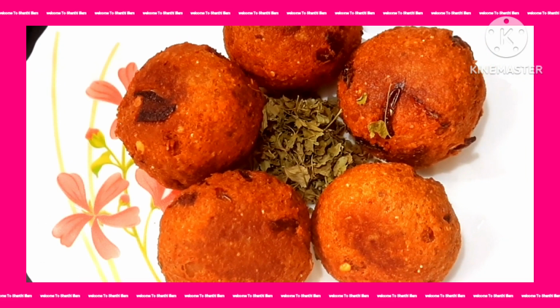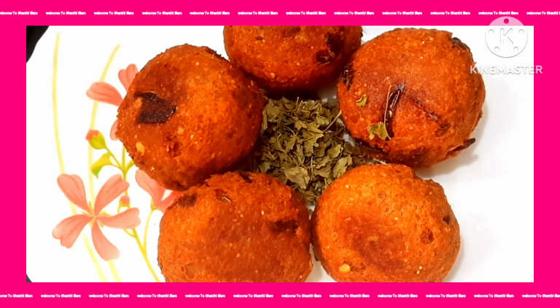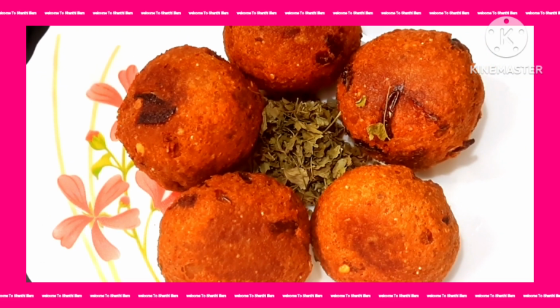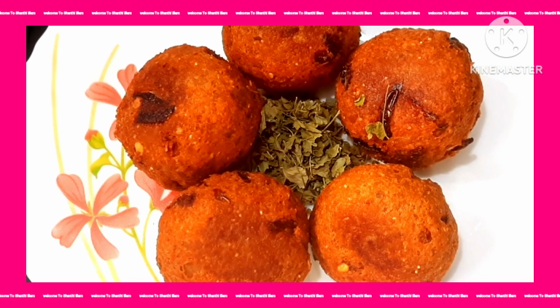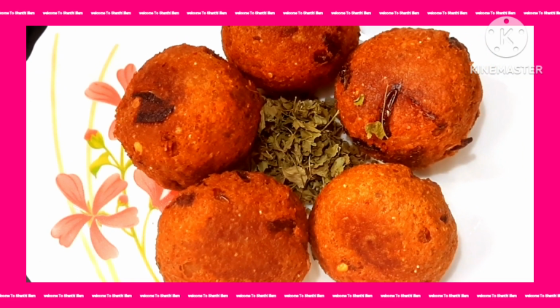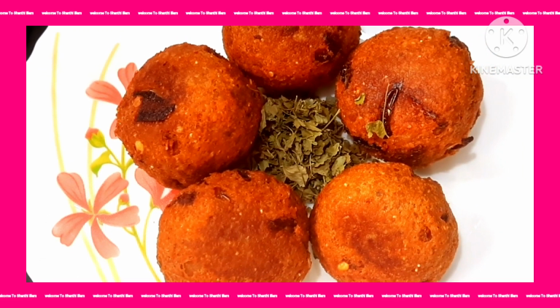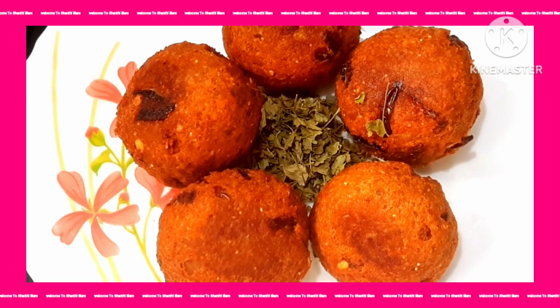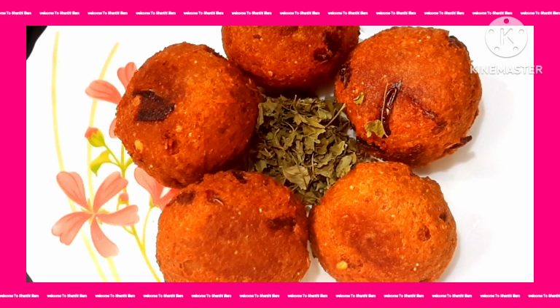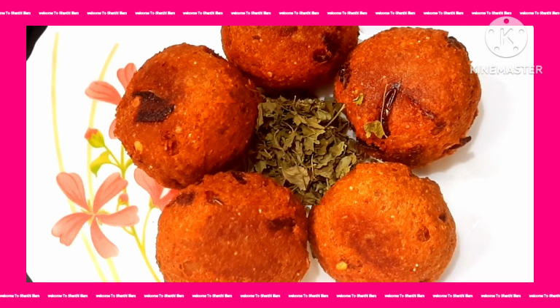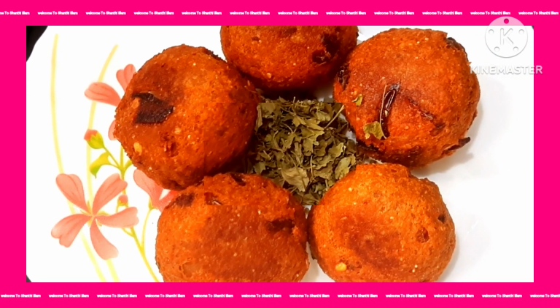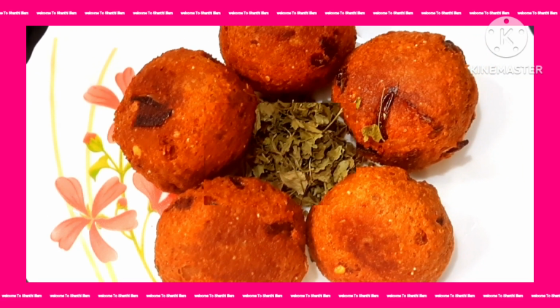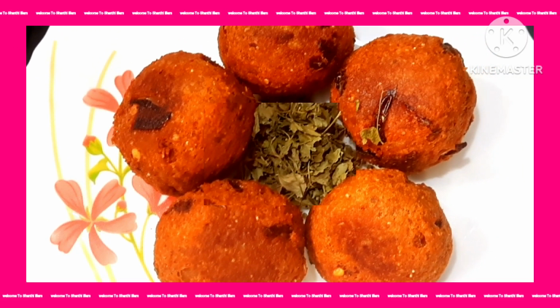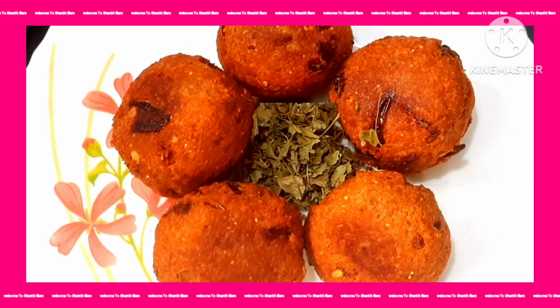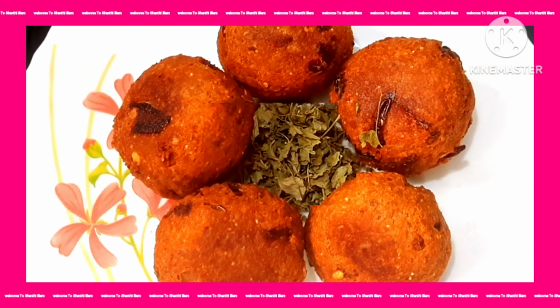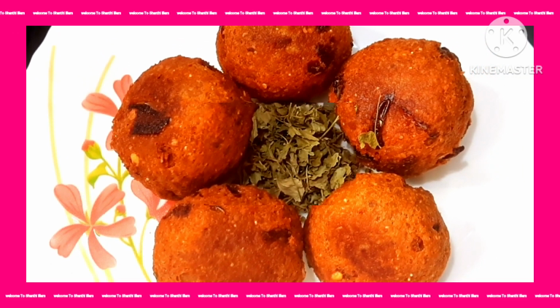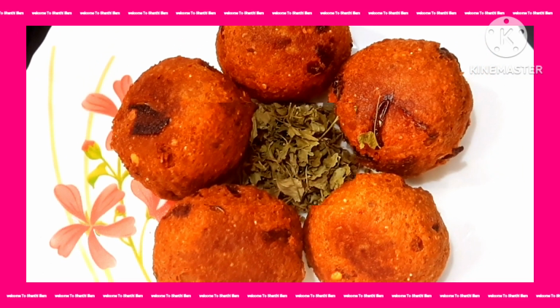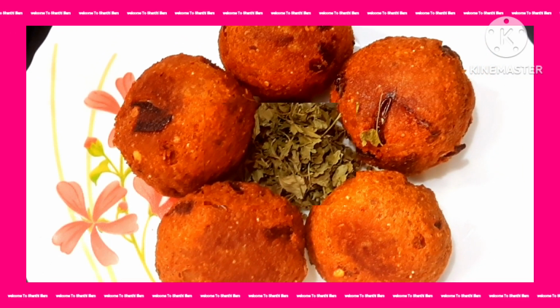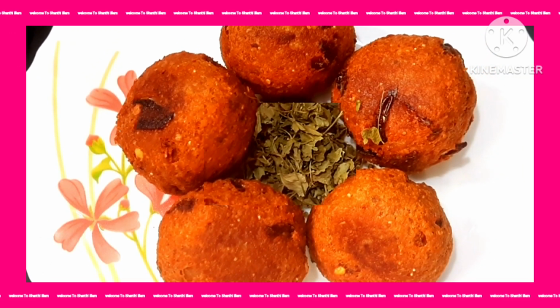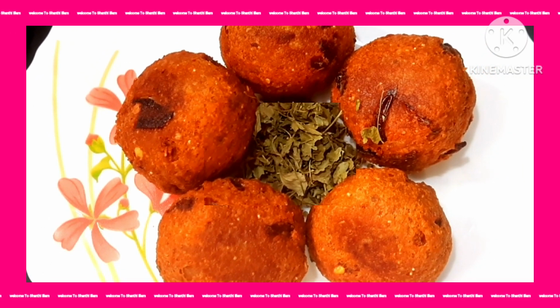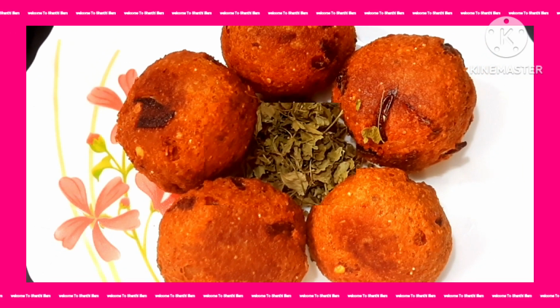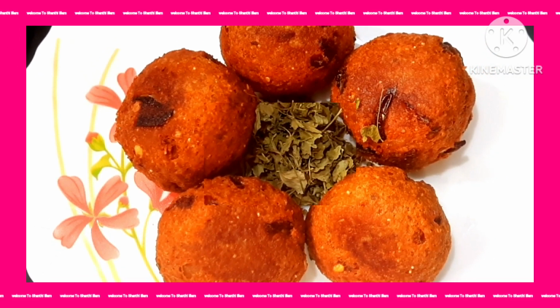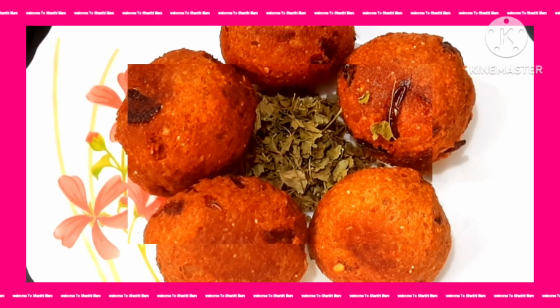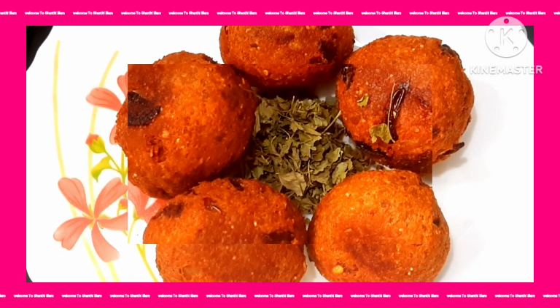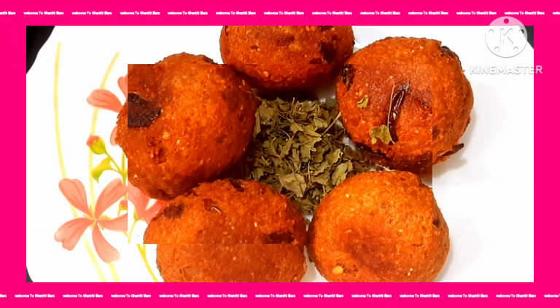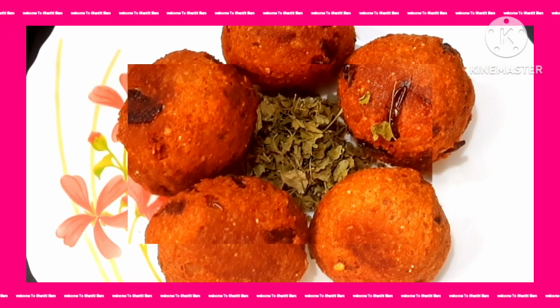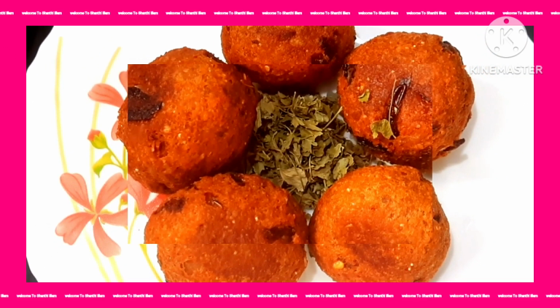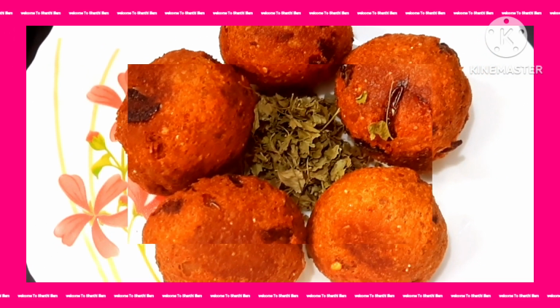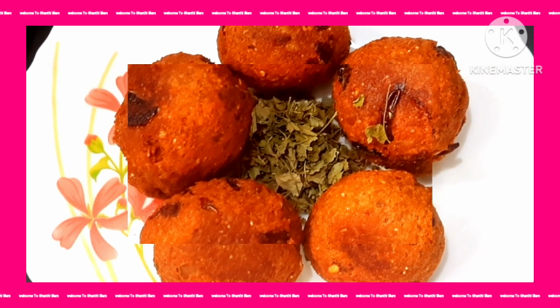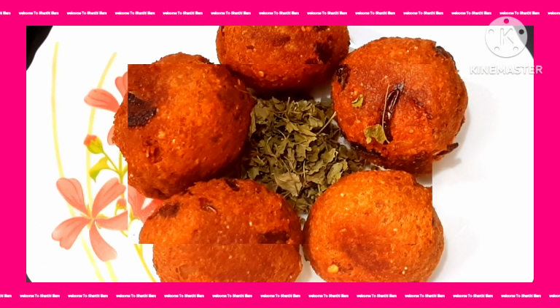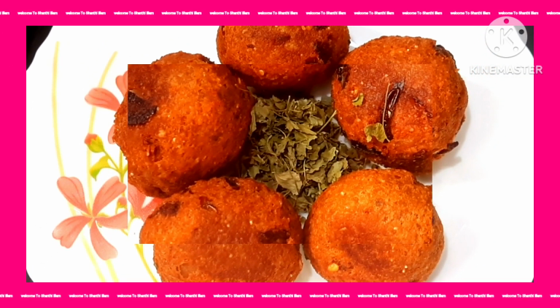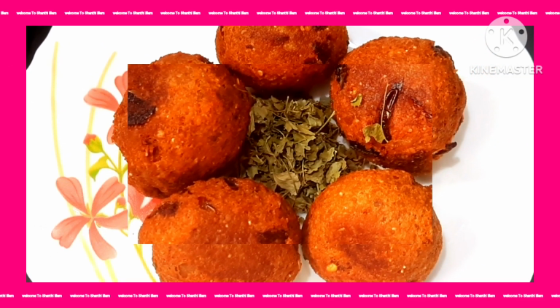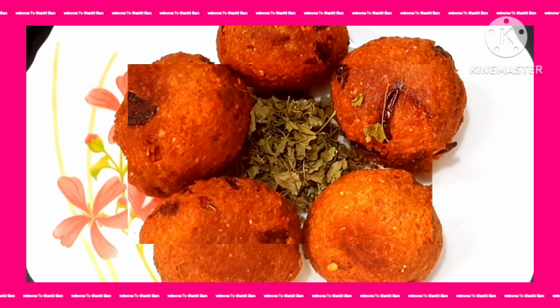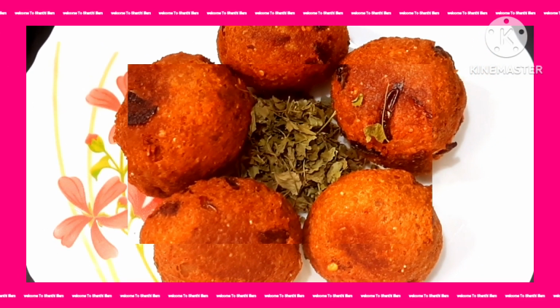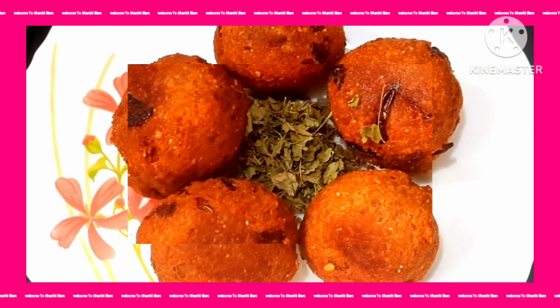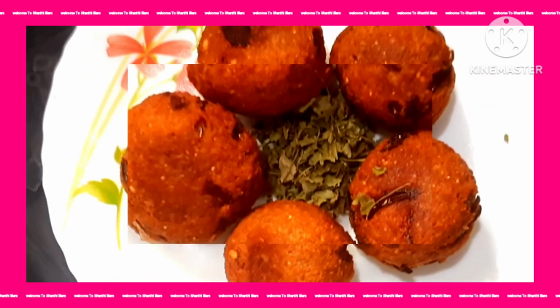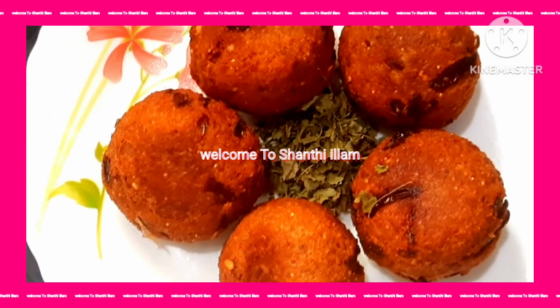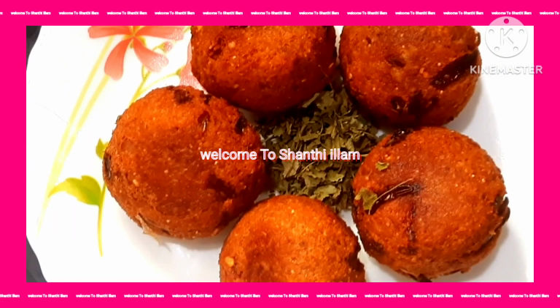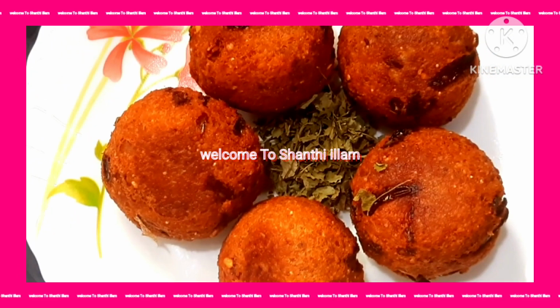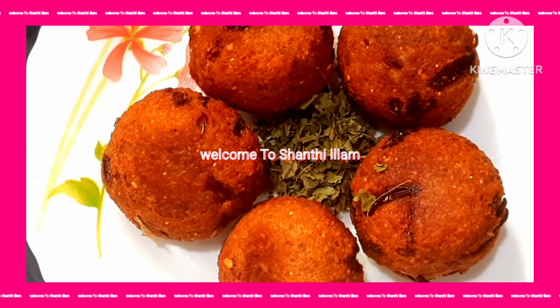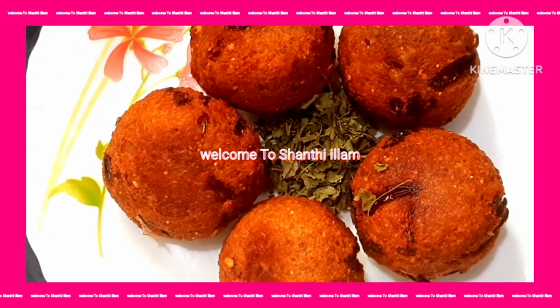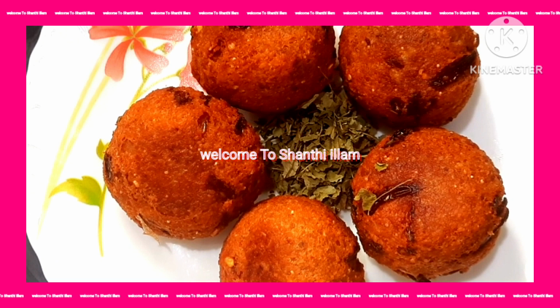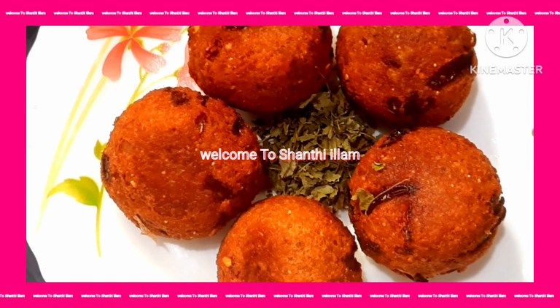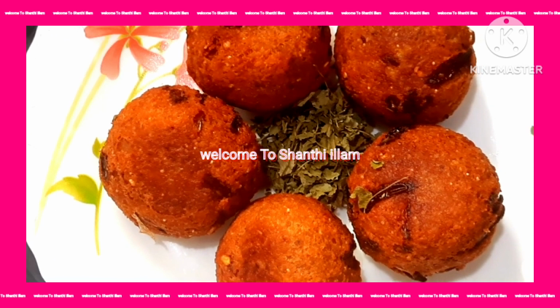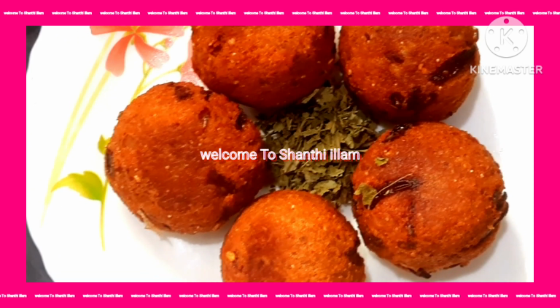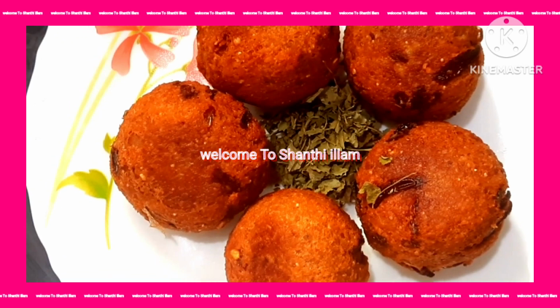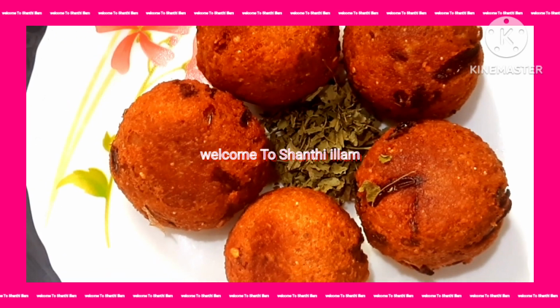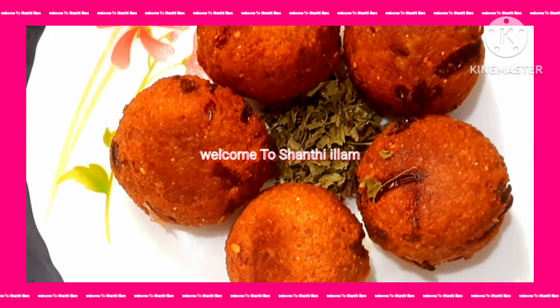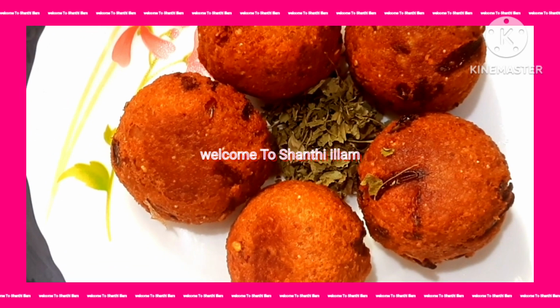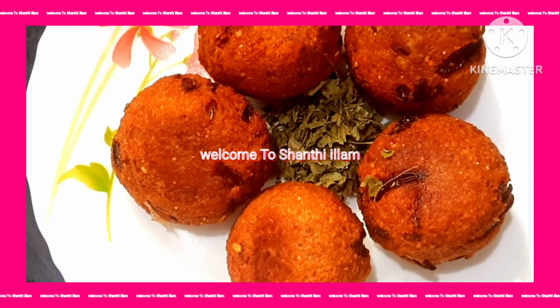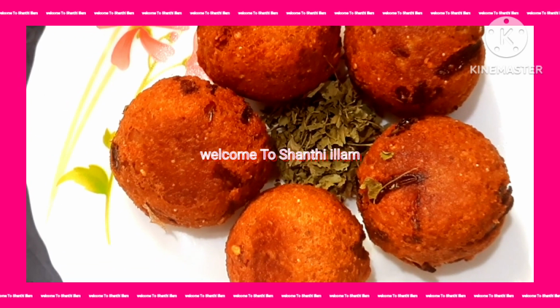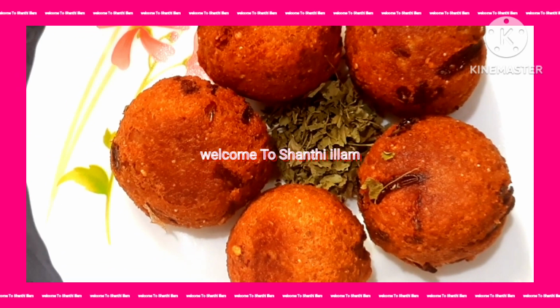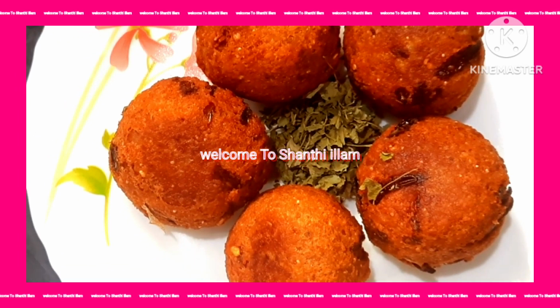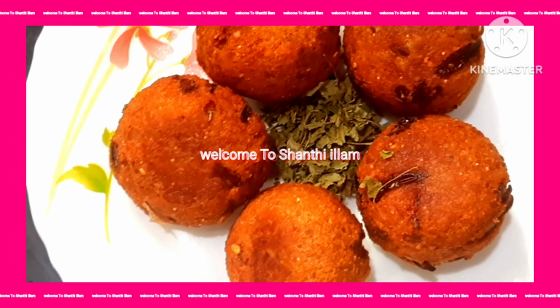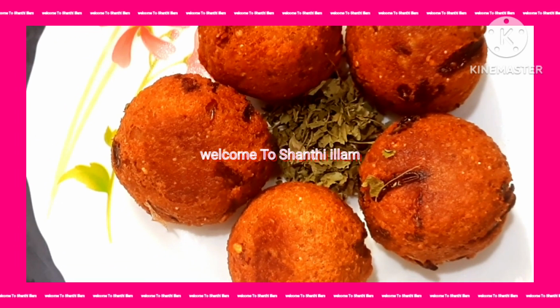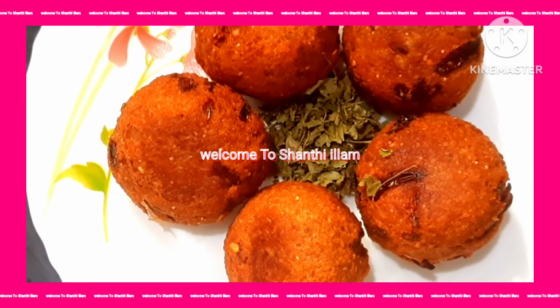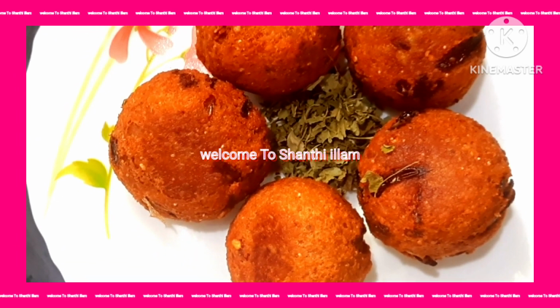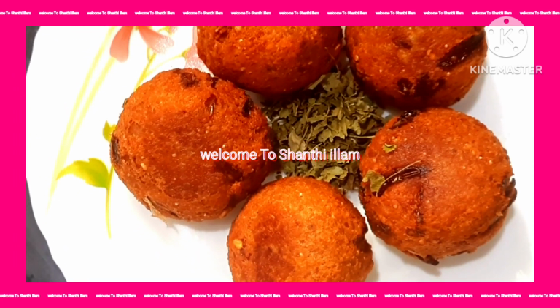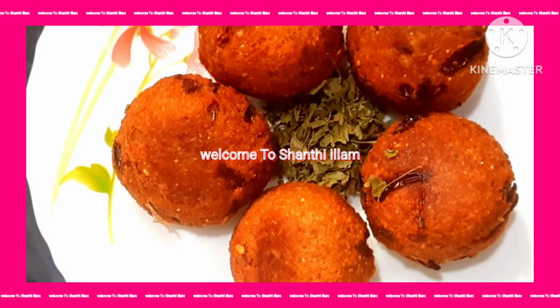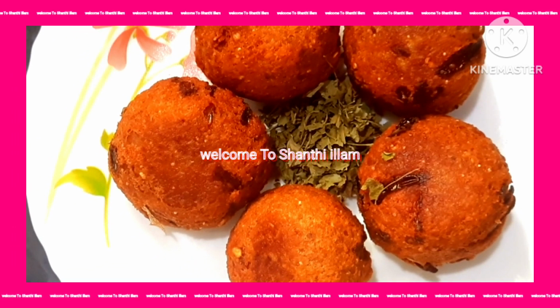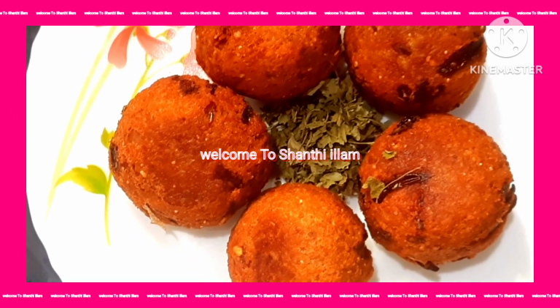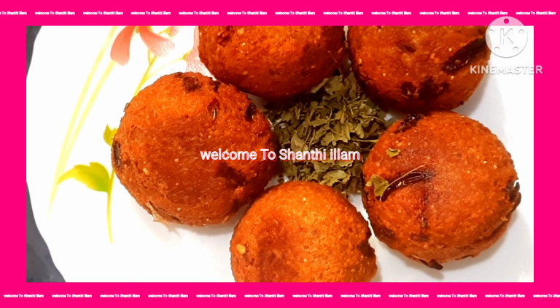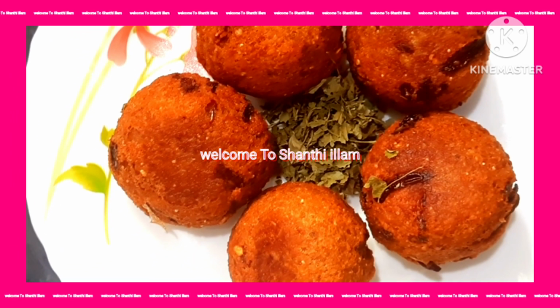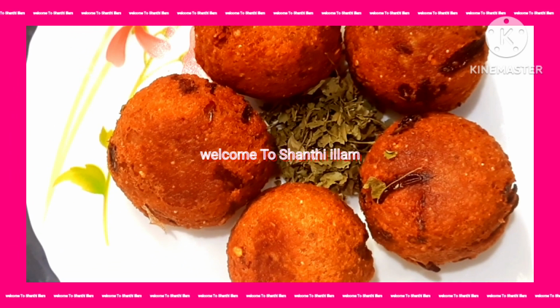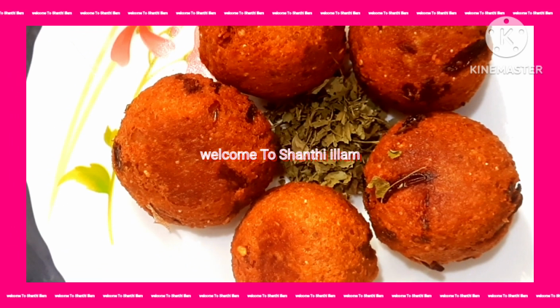Hi friends, welcome to Shanthi Illam channel. In this channel I will talk about recipes. Today we will talk about a special recipe.